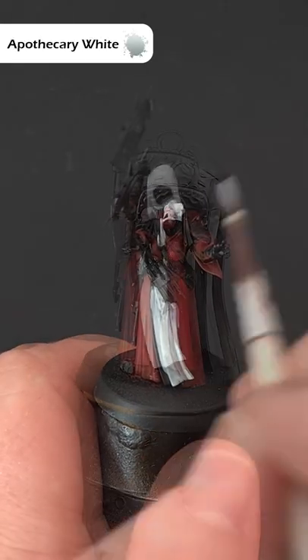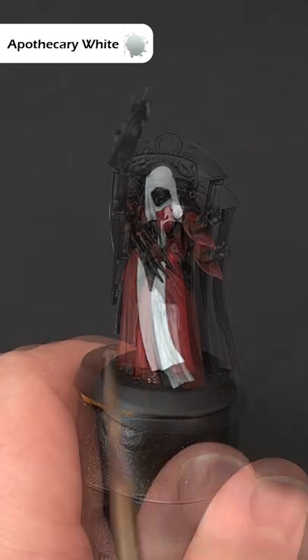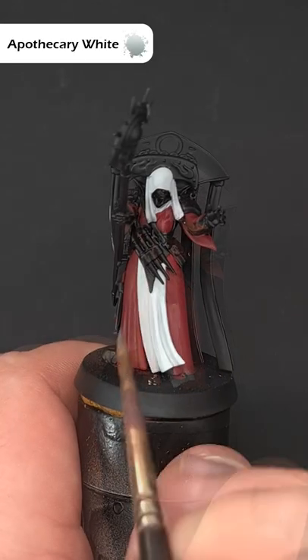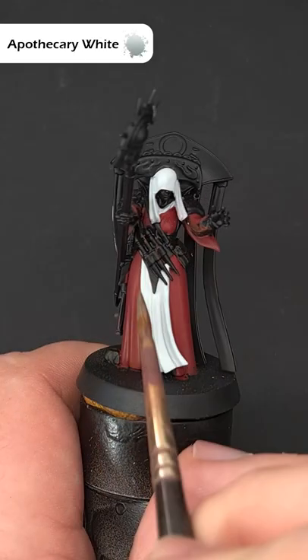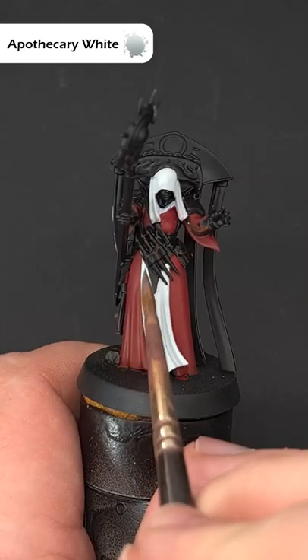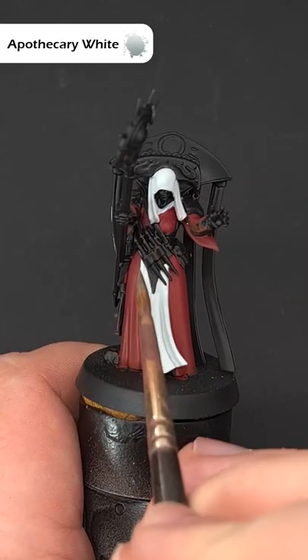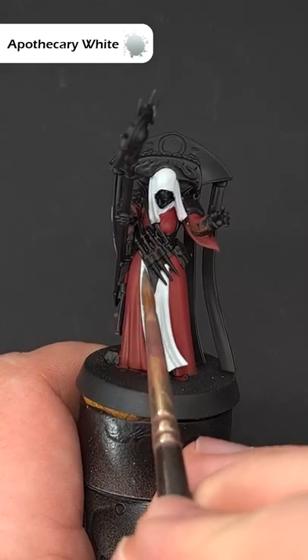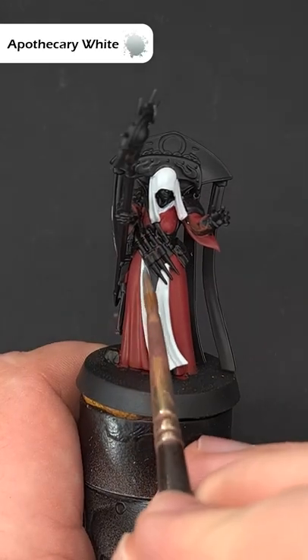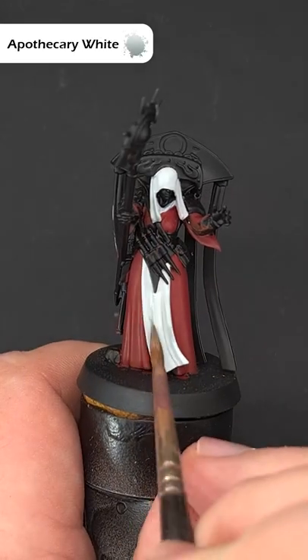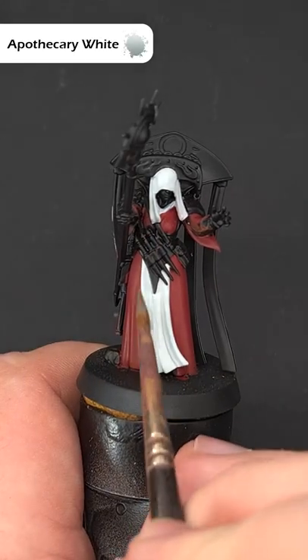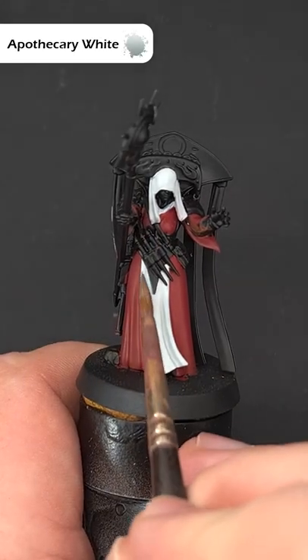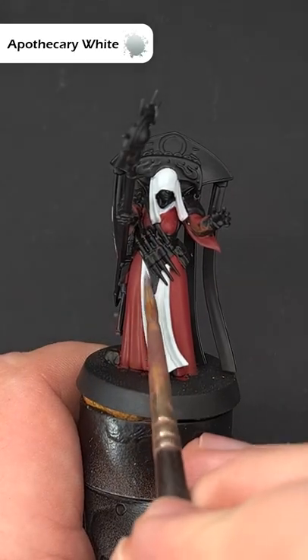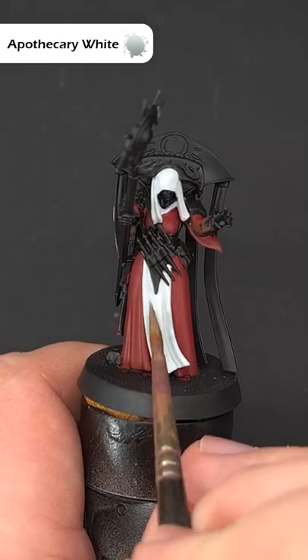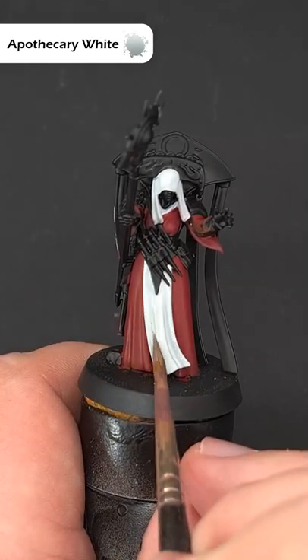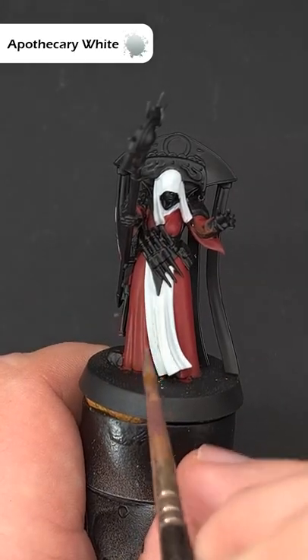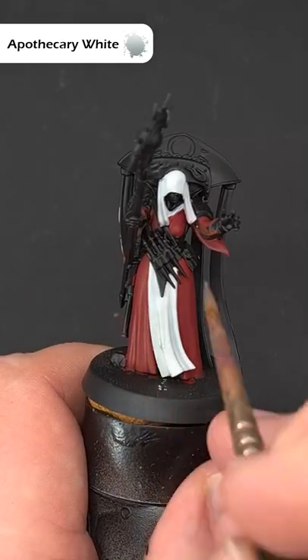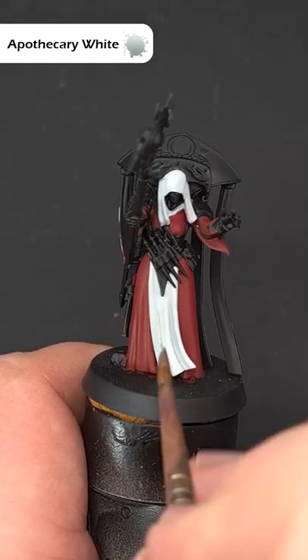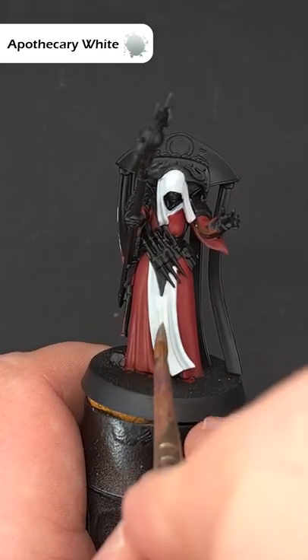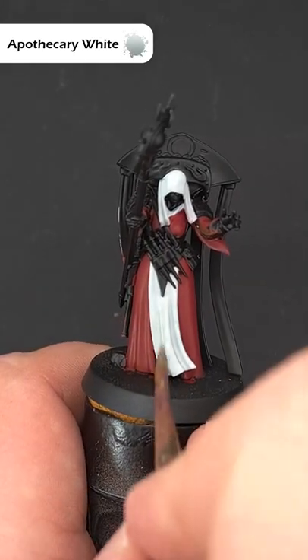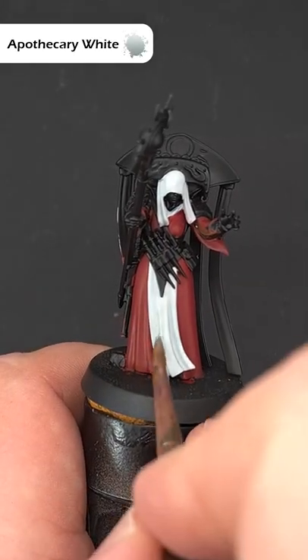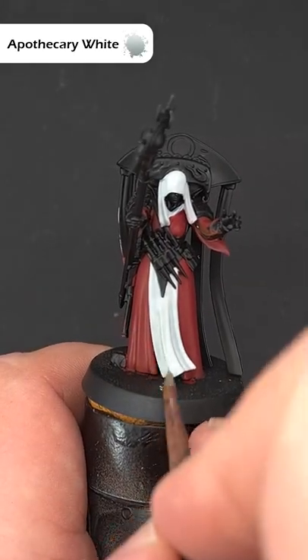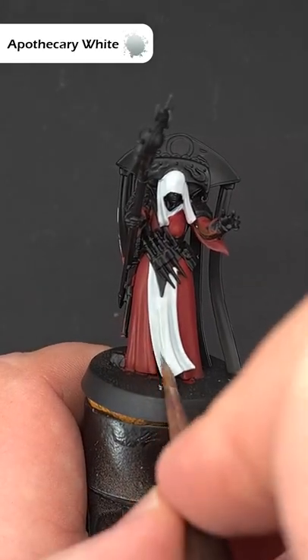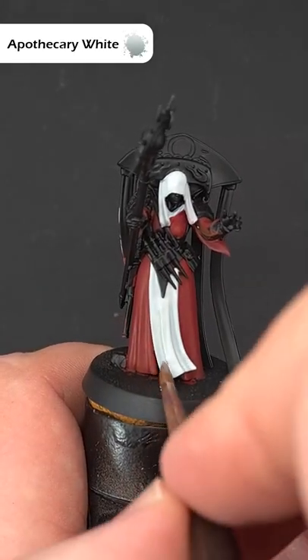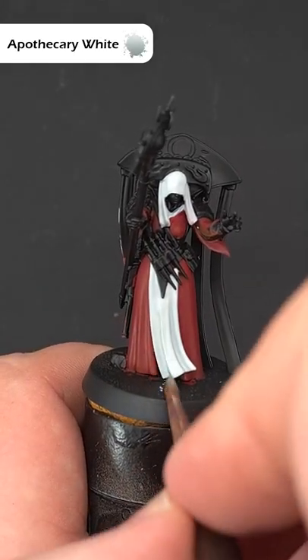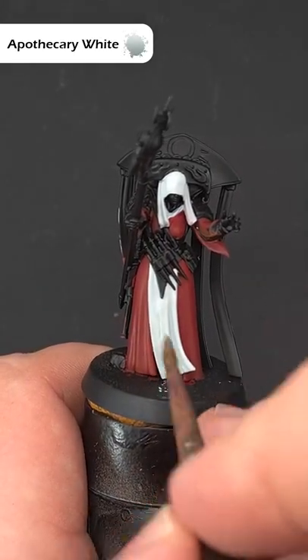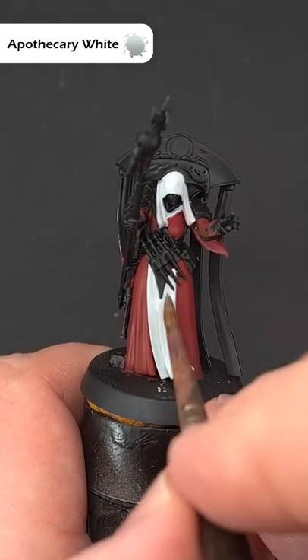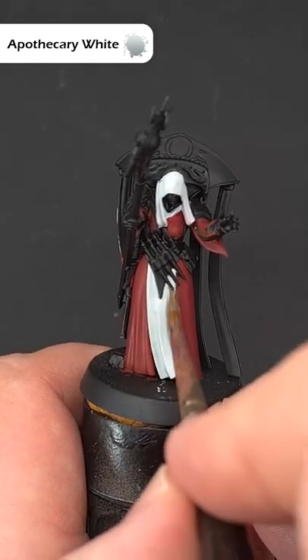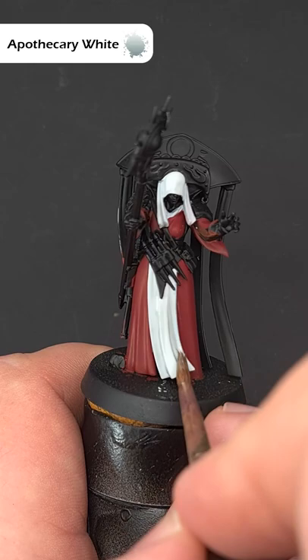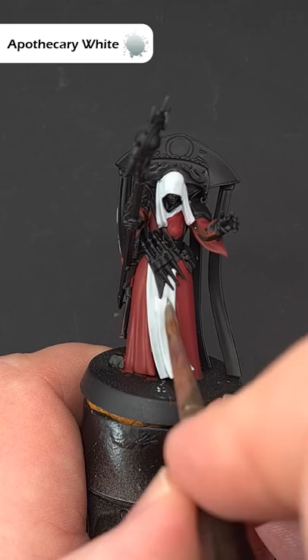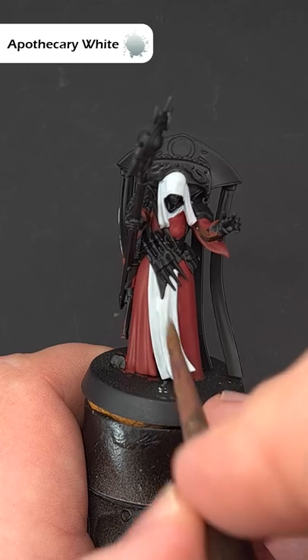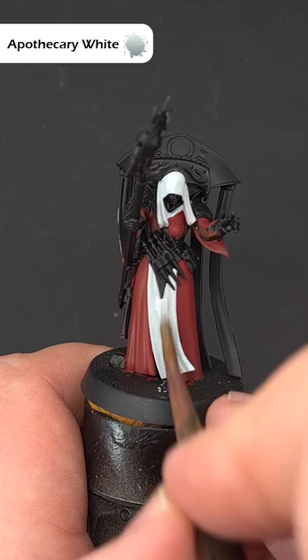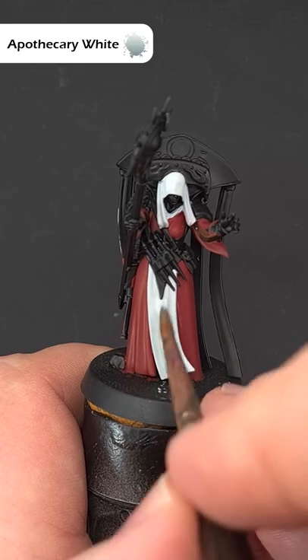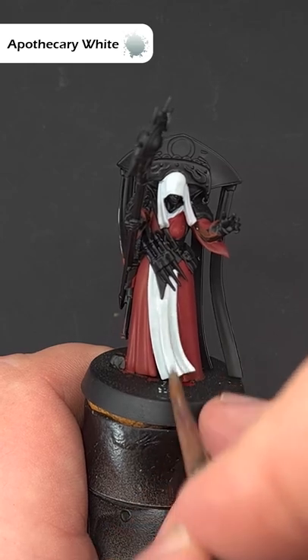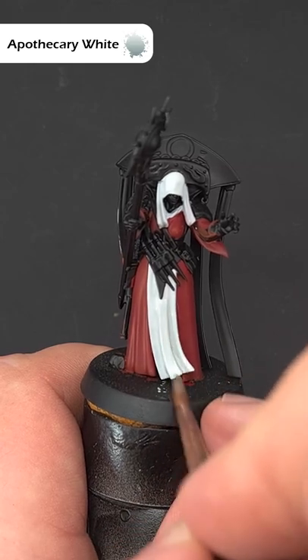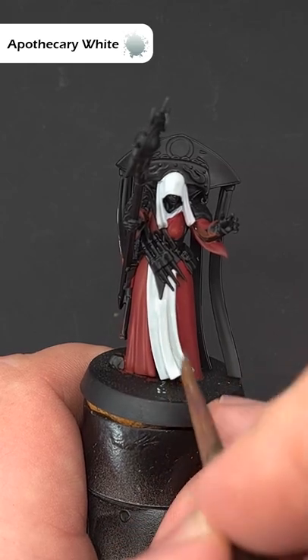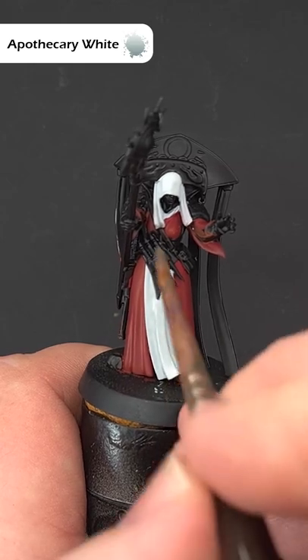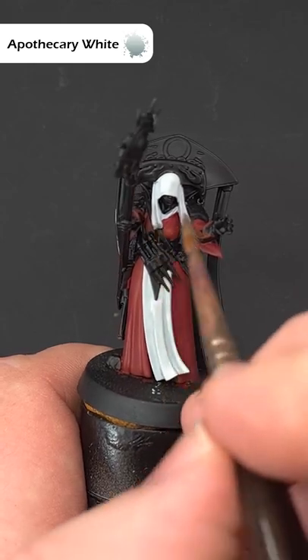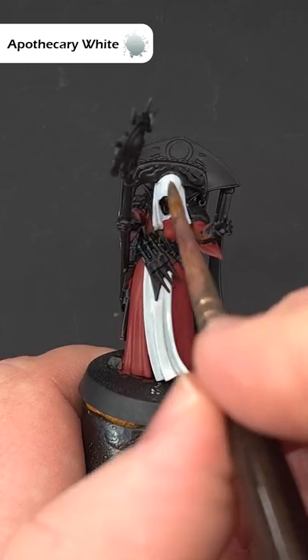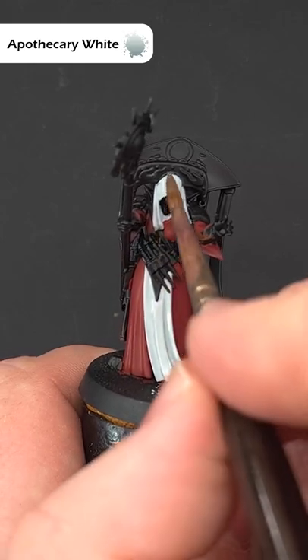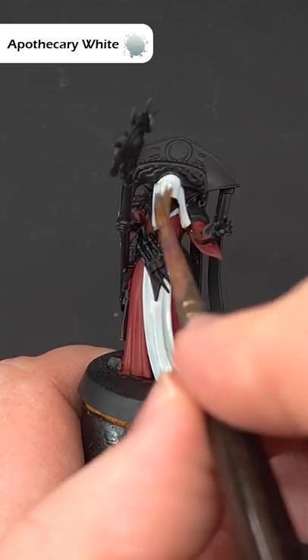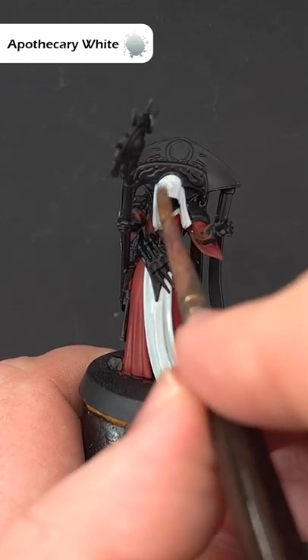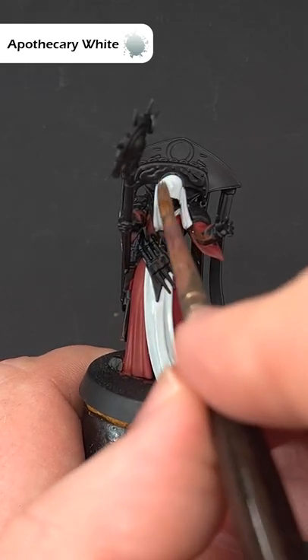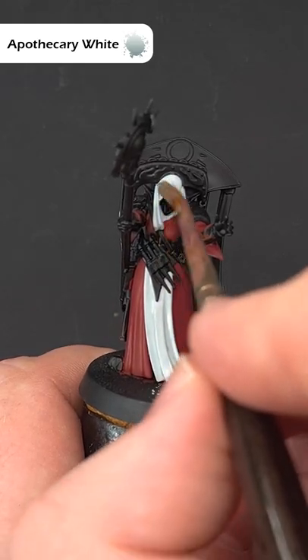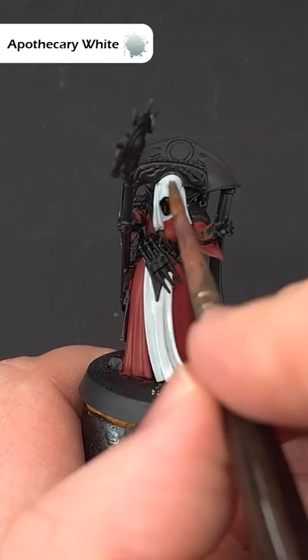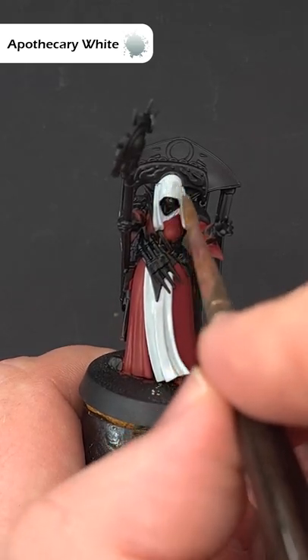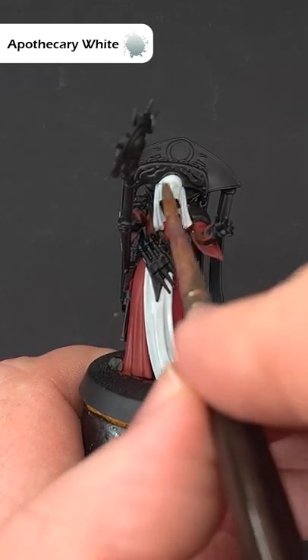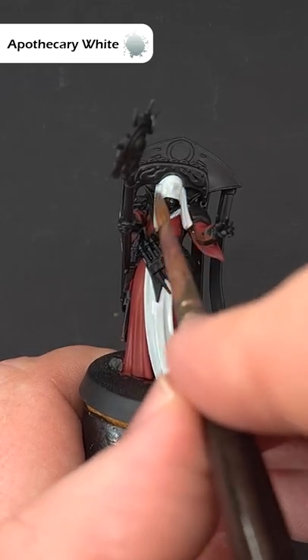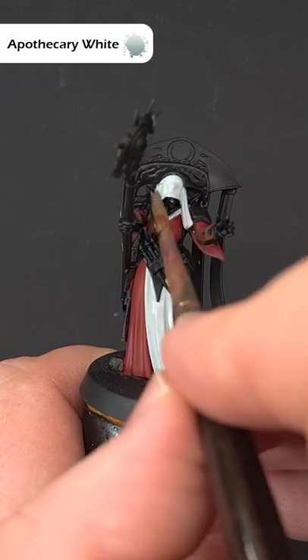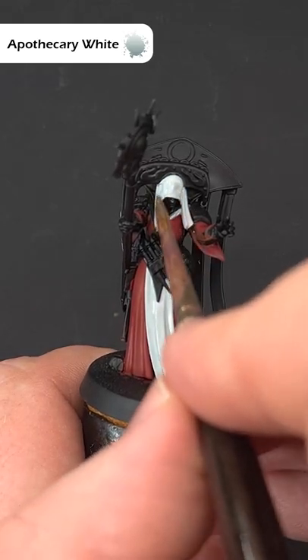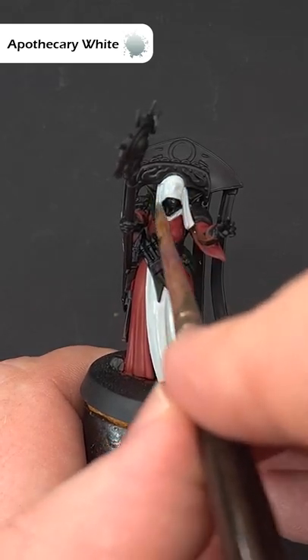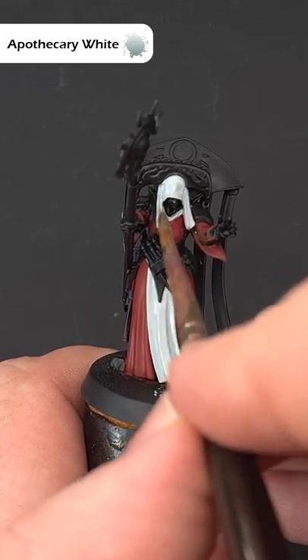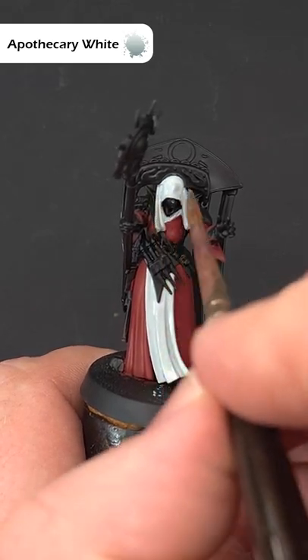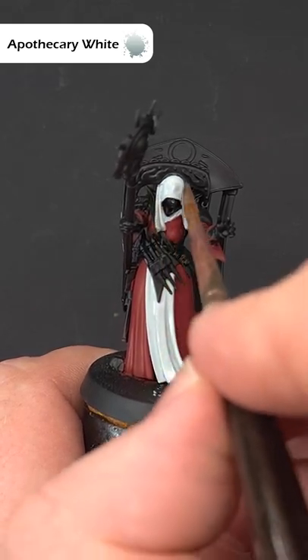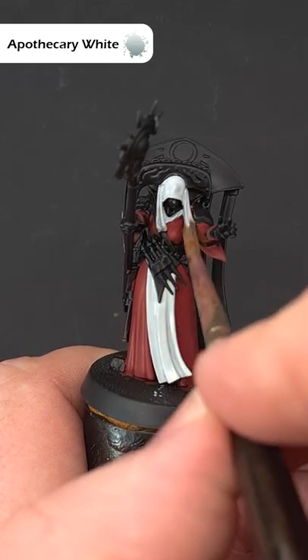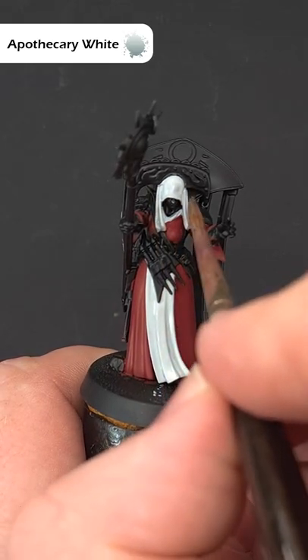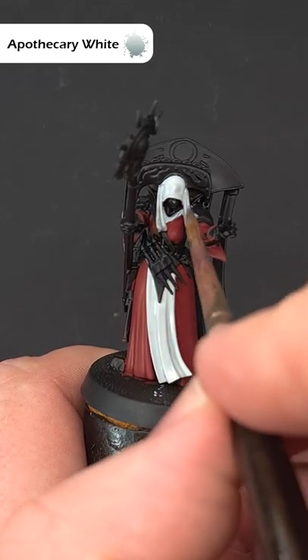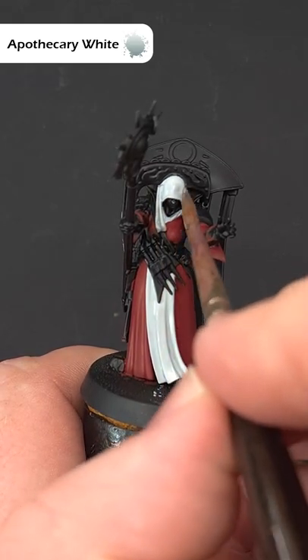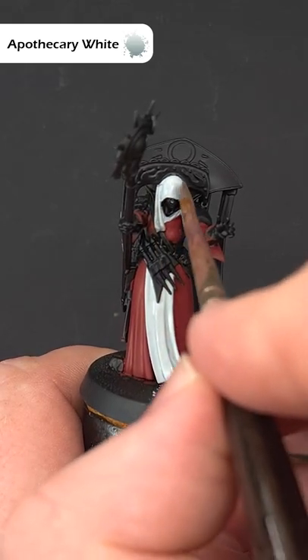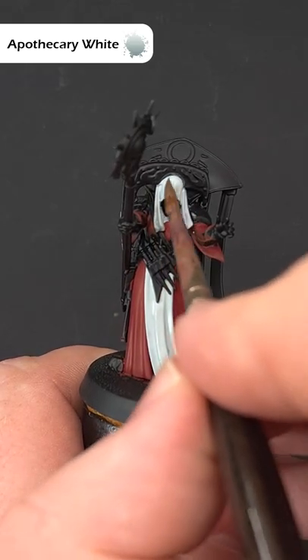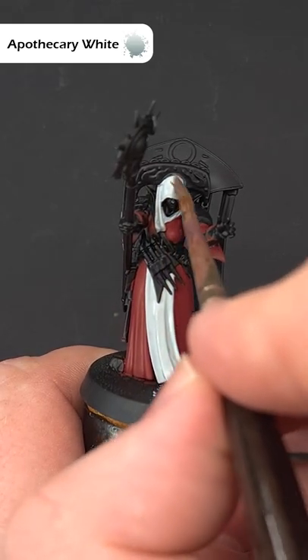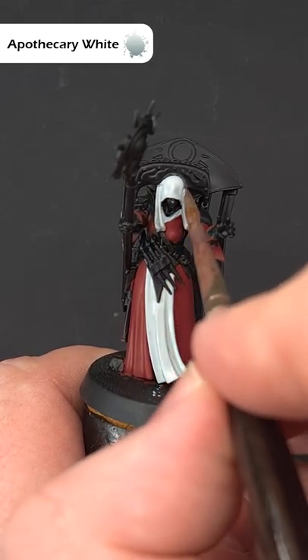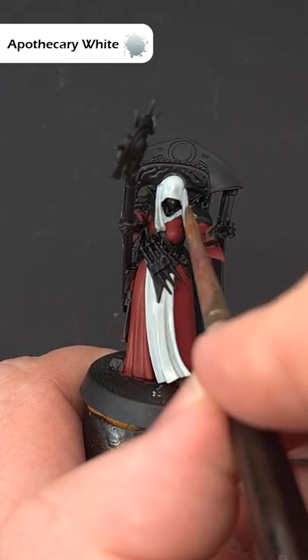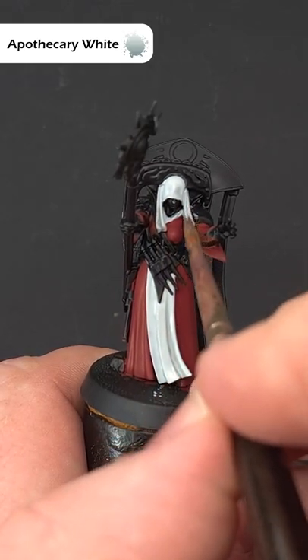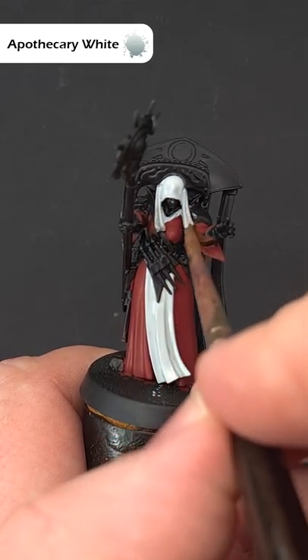Next, shade the recesses with some Apothecary White contrast paint. Once it's dry, go back into those deepest recesses with some more.